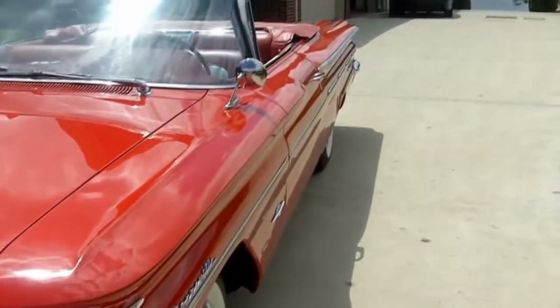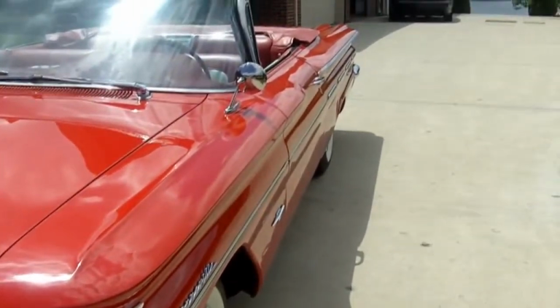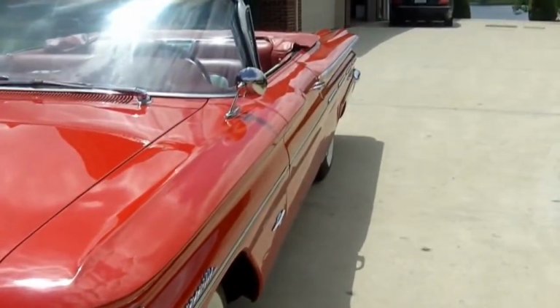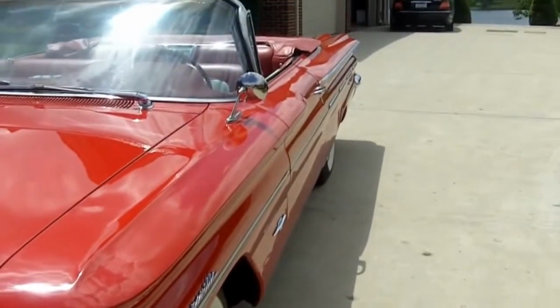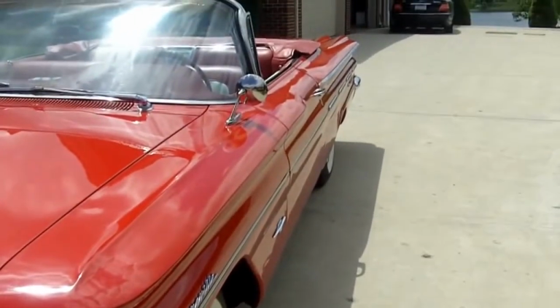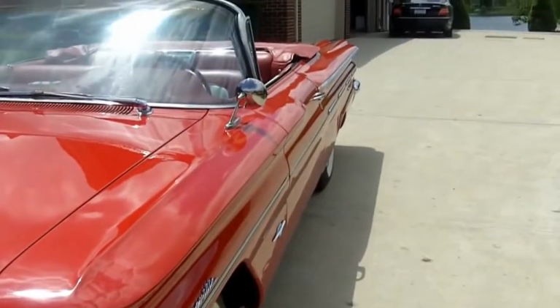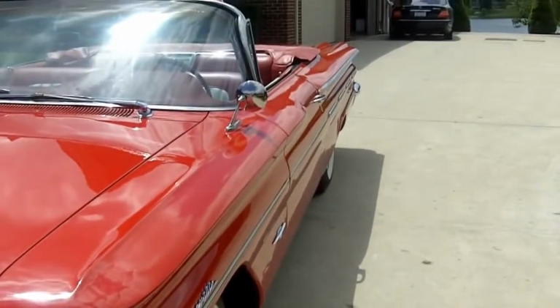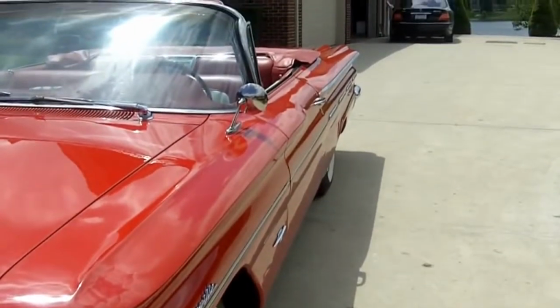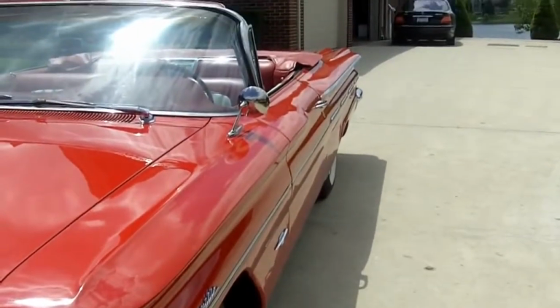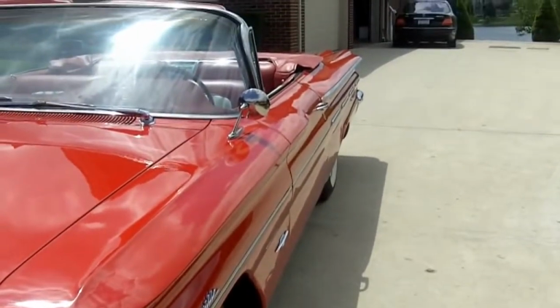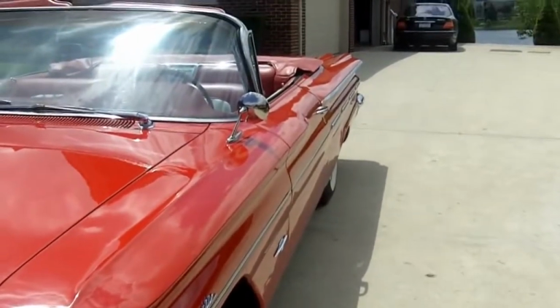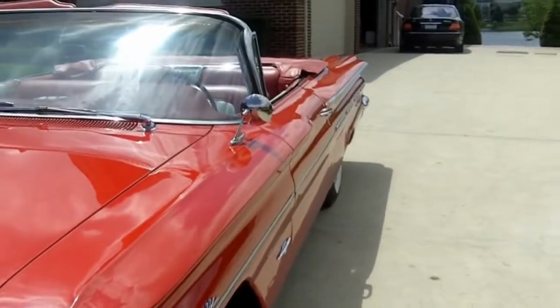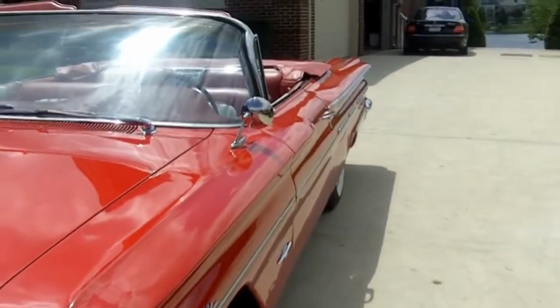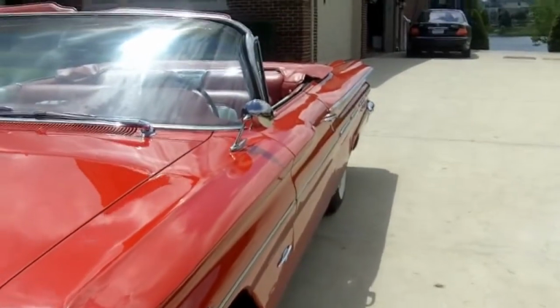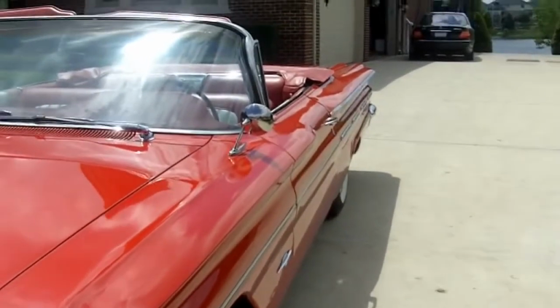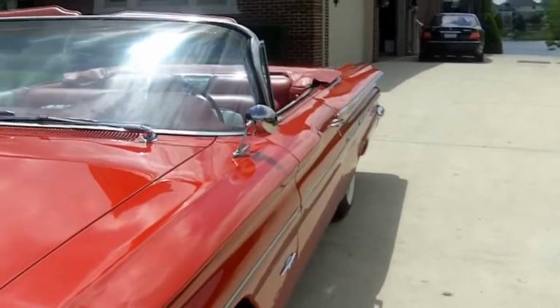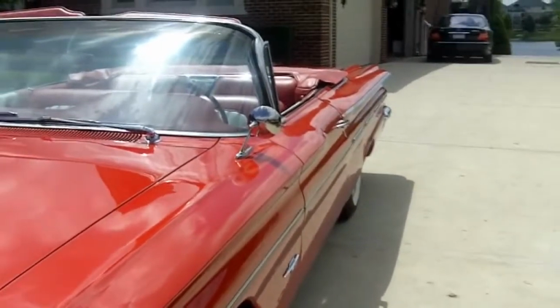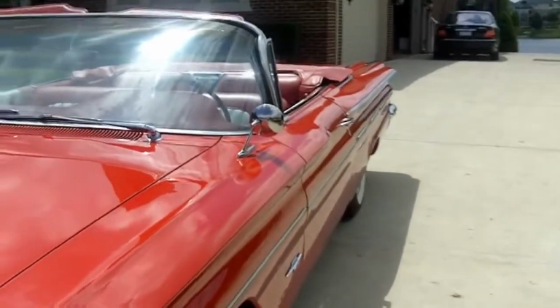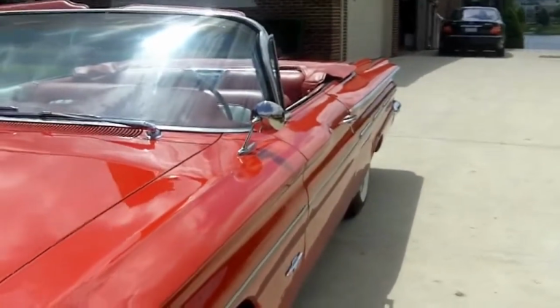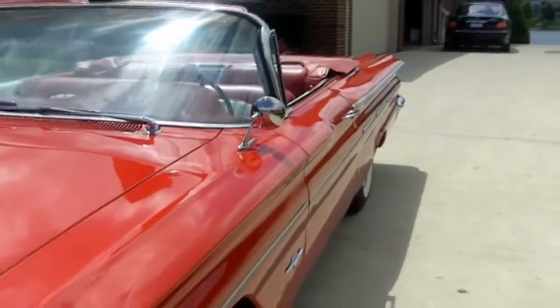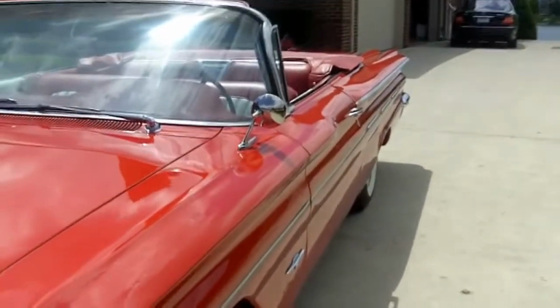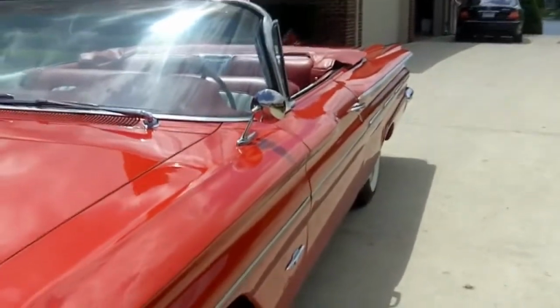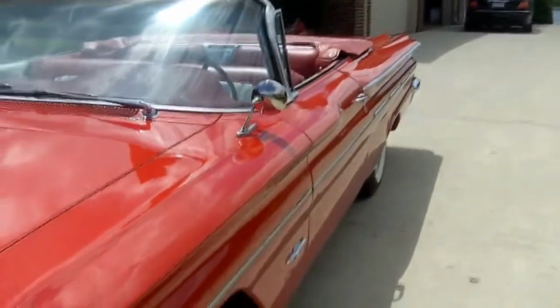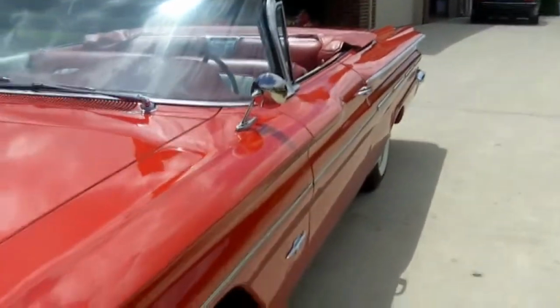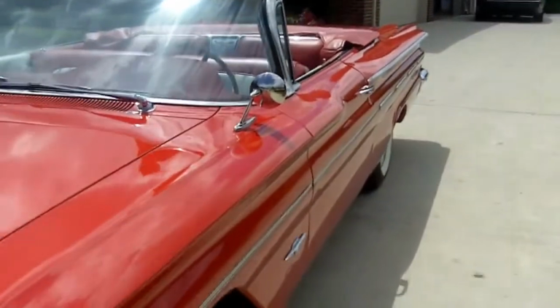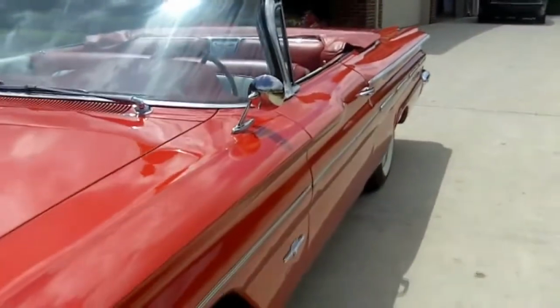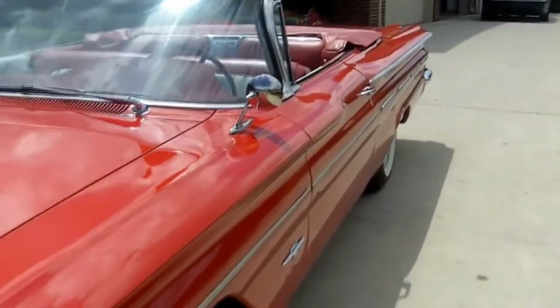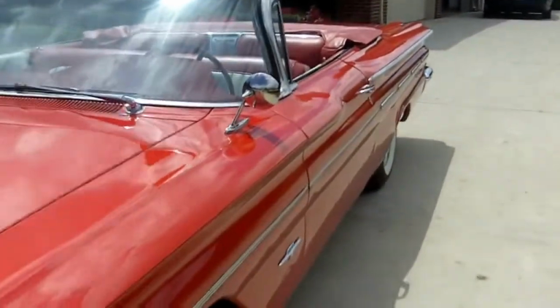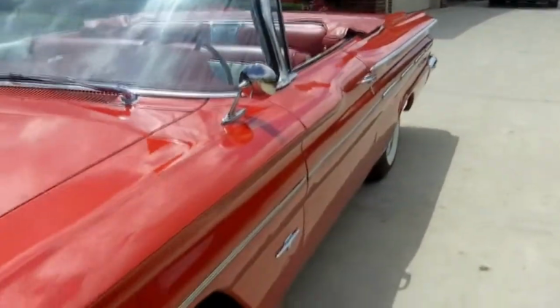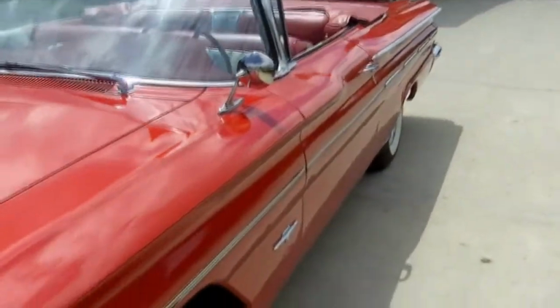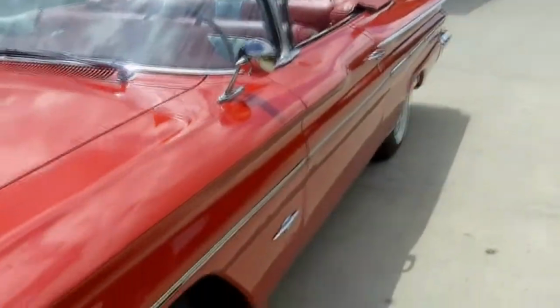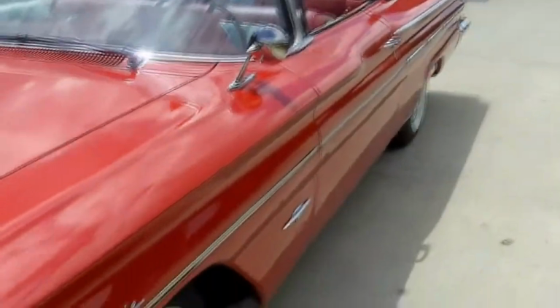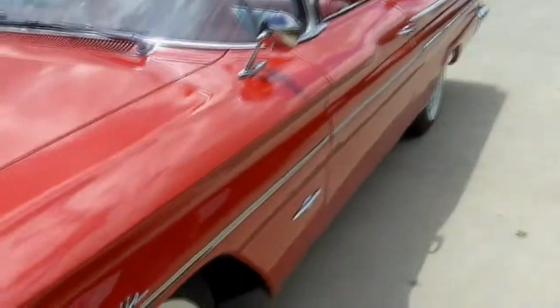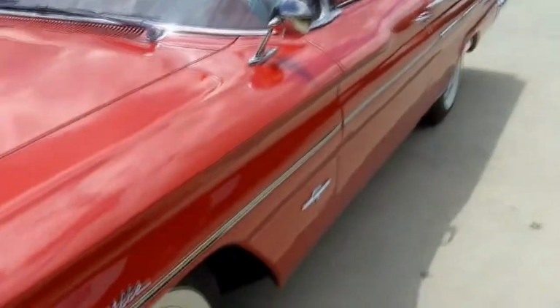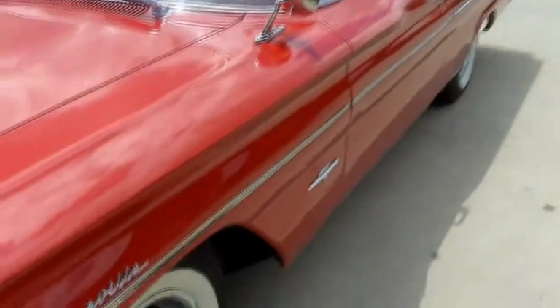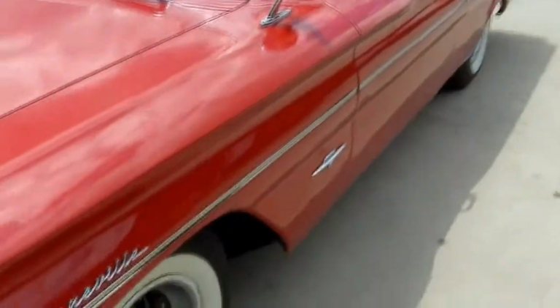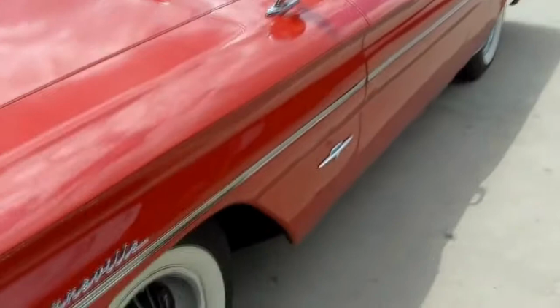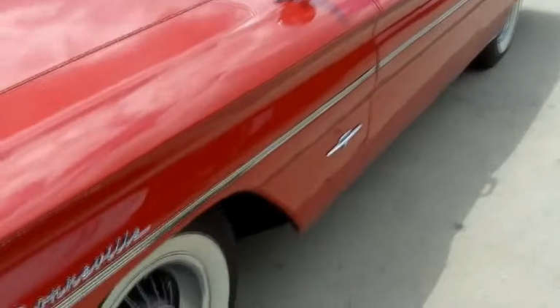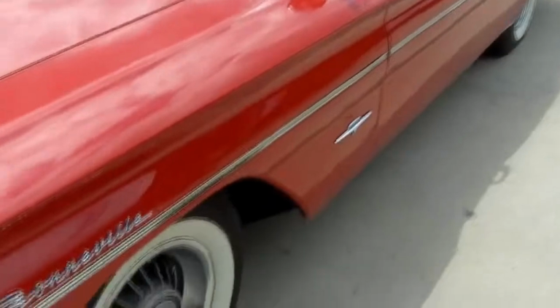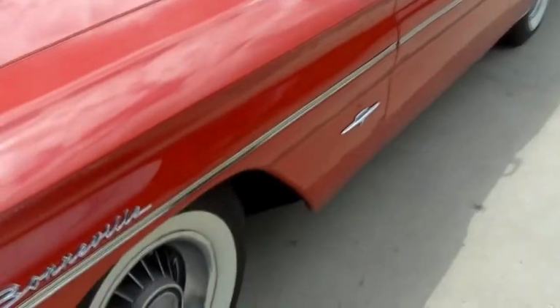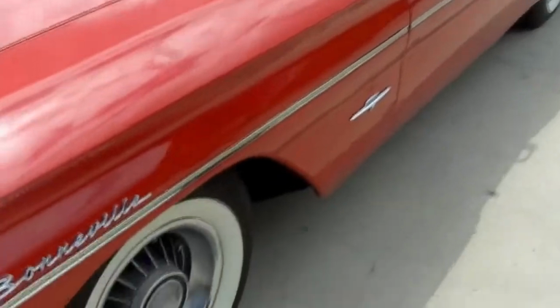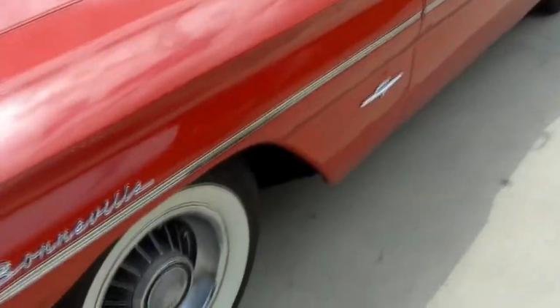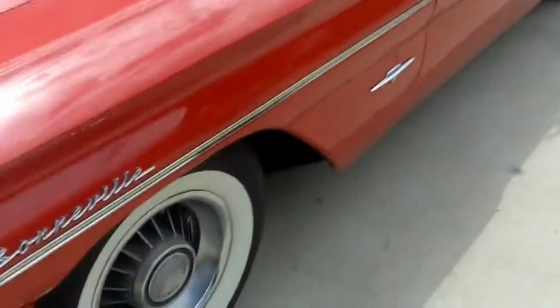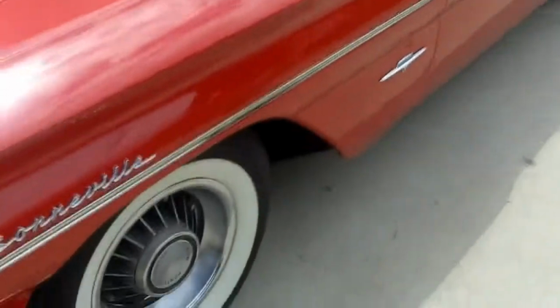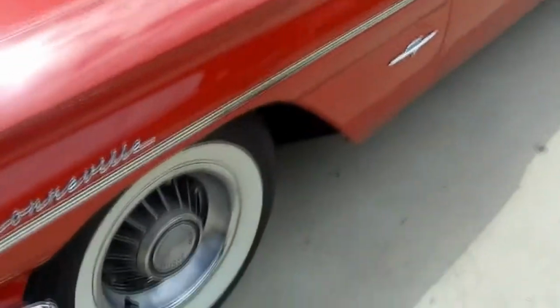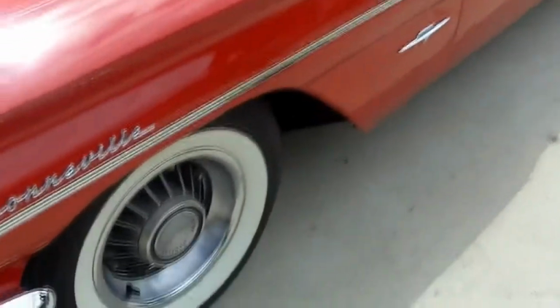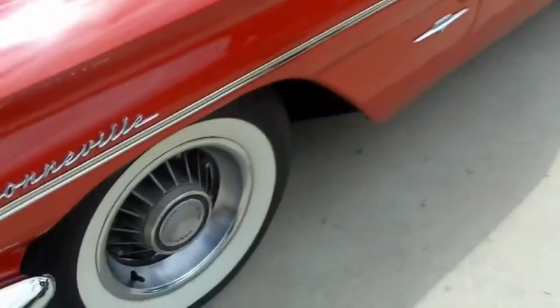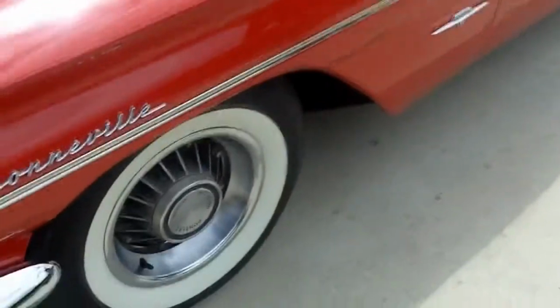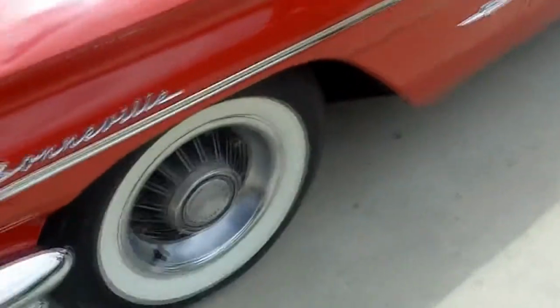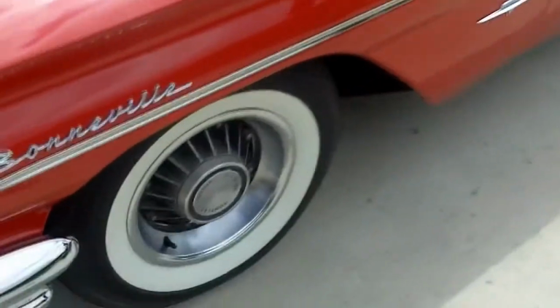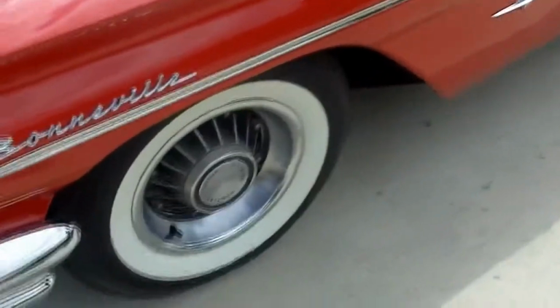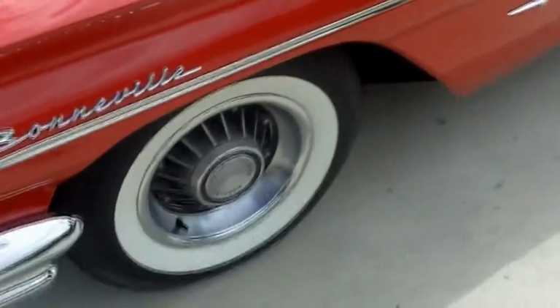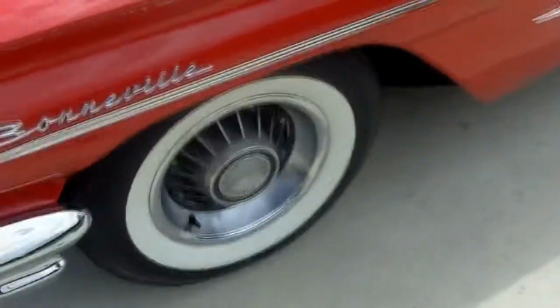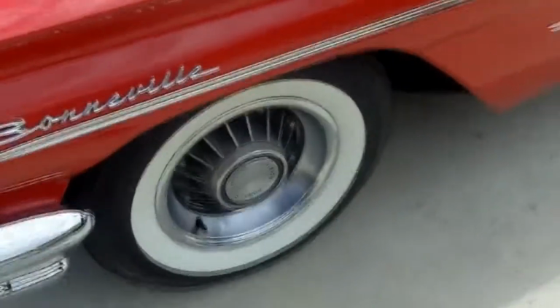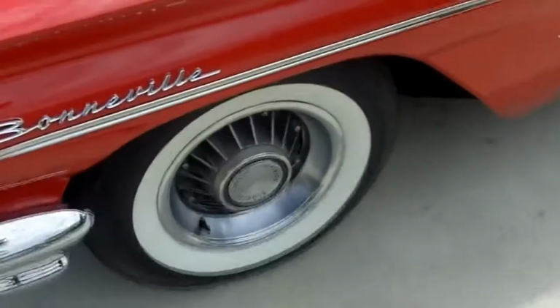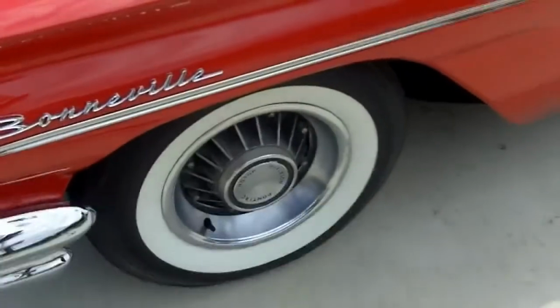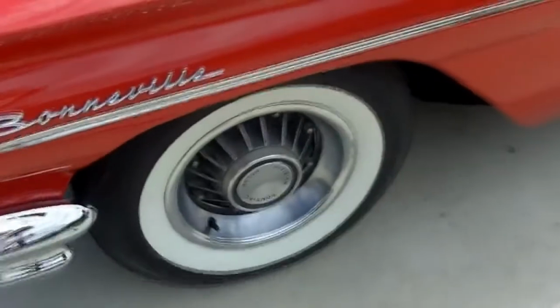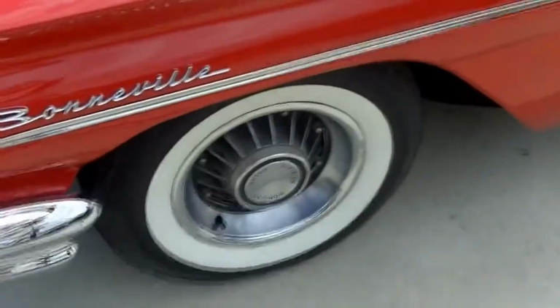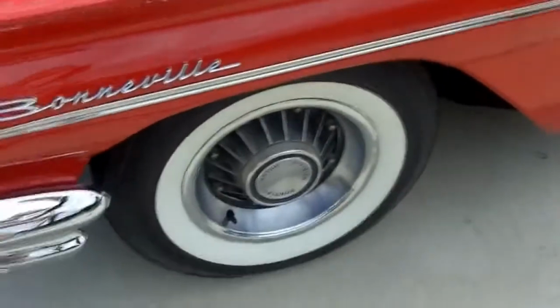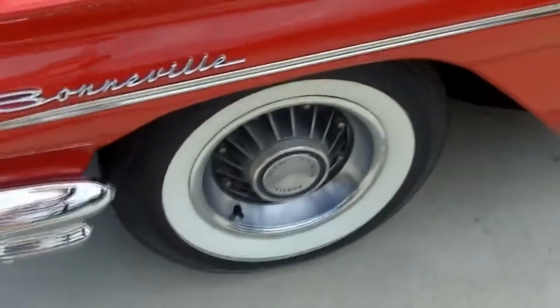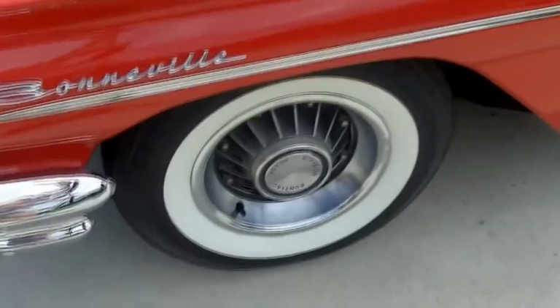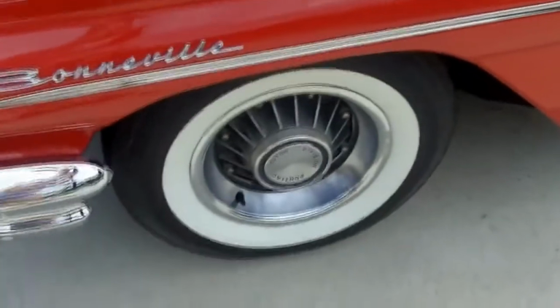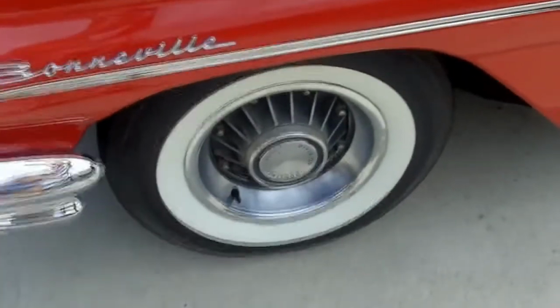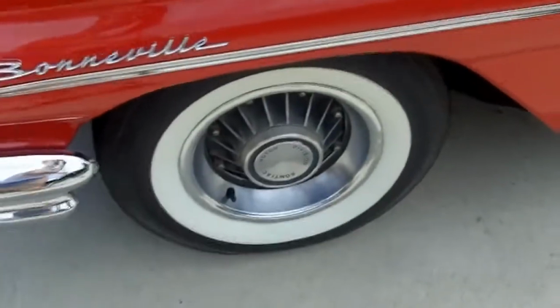One of my favorite things is the eight lug wheels on here. I really think they dress it up. I'm not sure if they came with it, but it does have them.